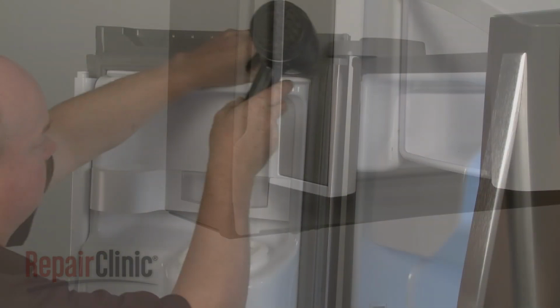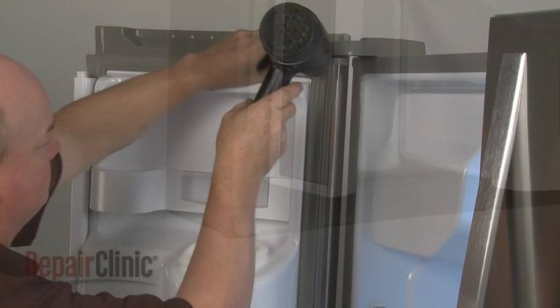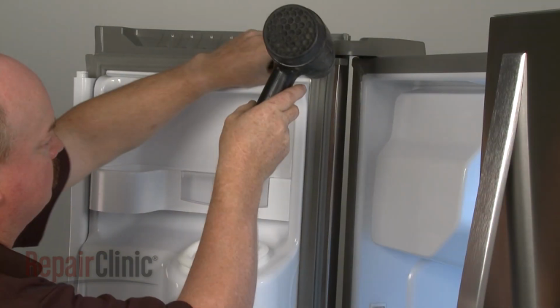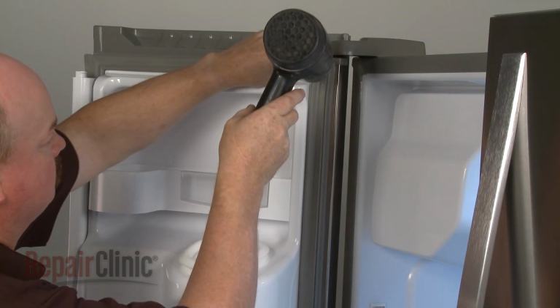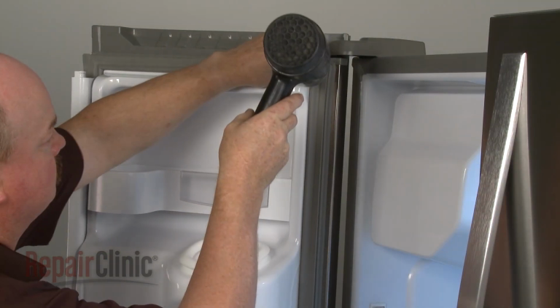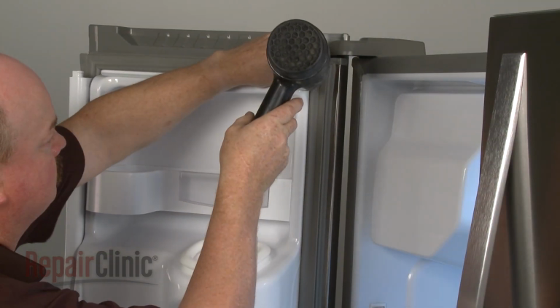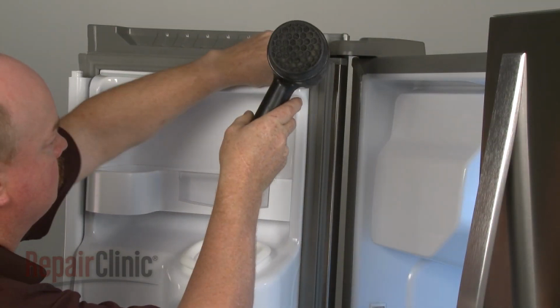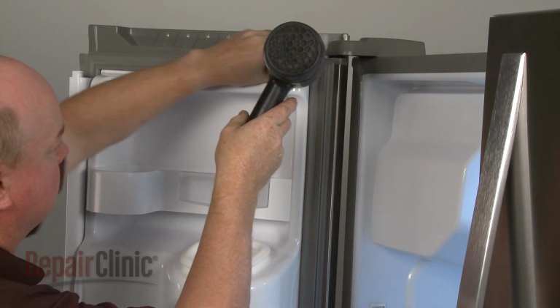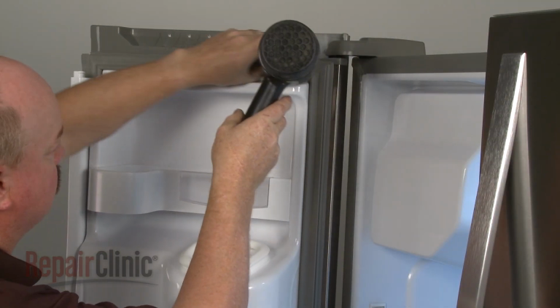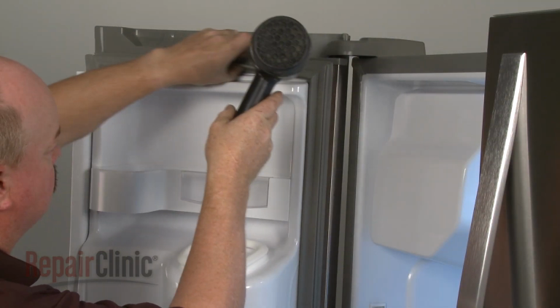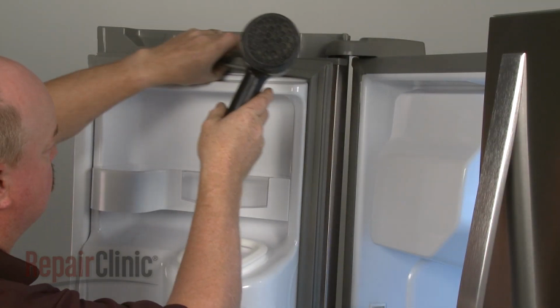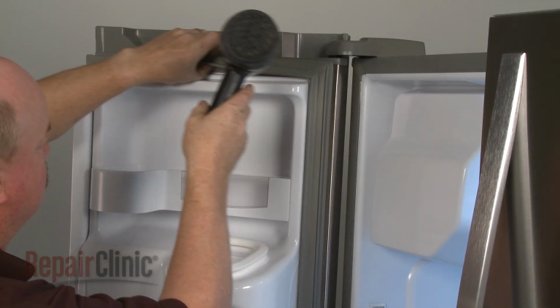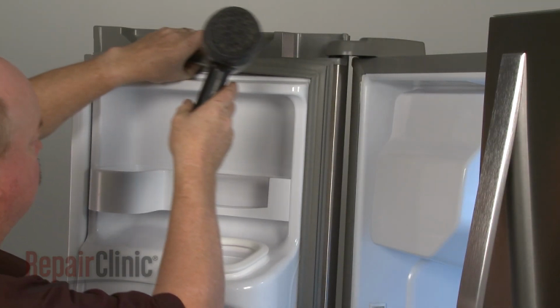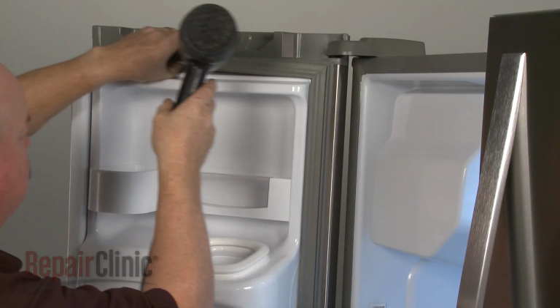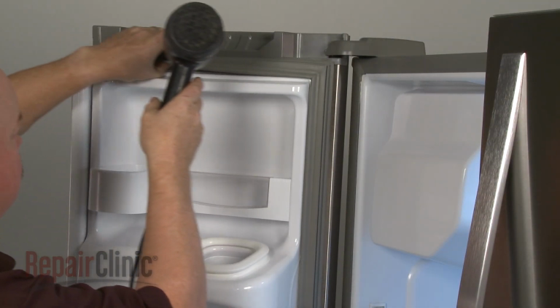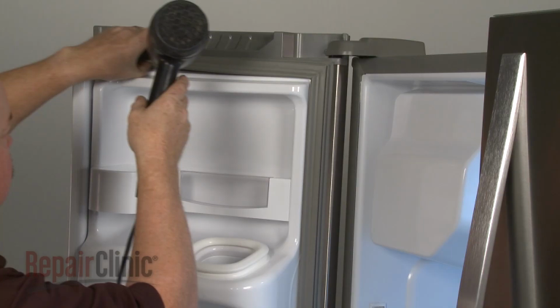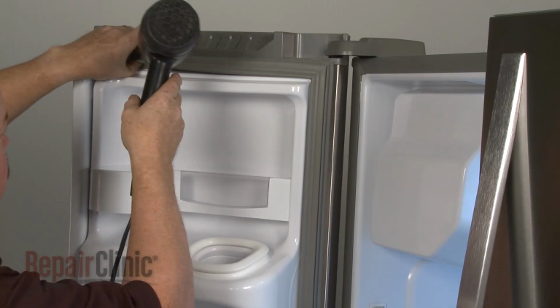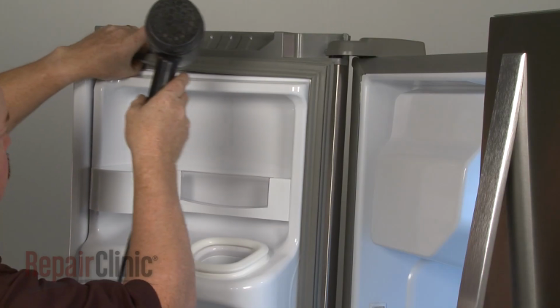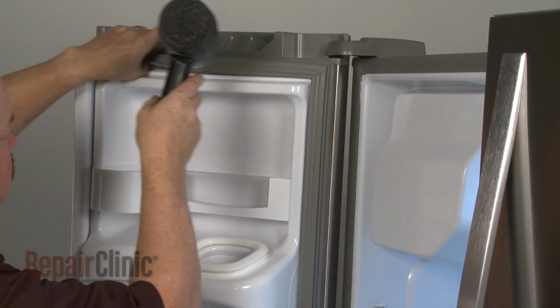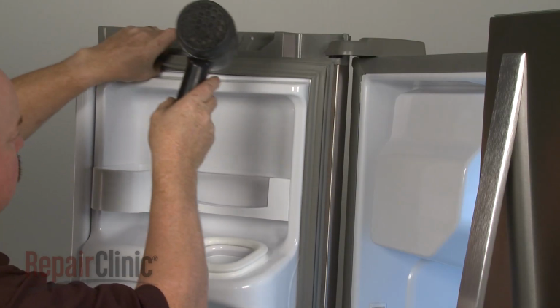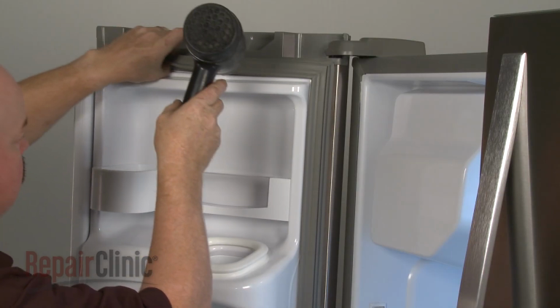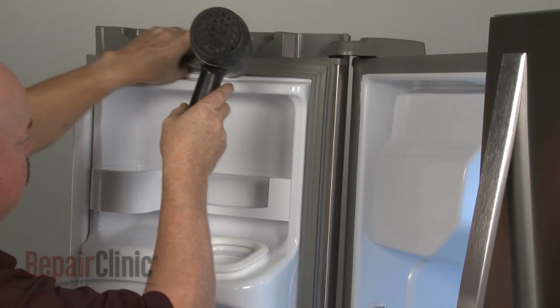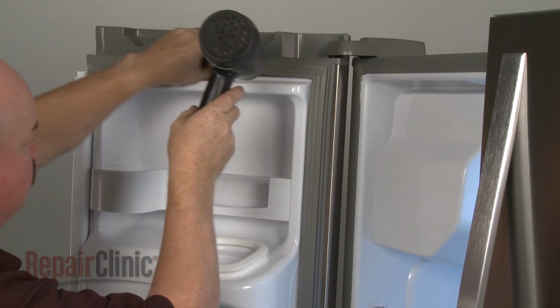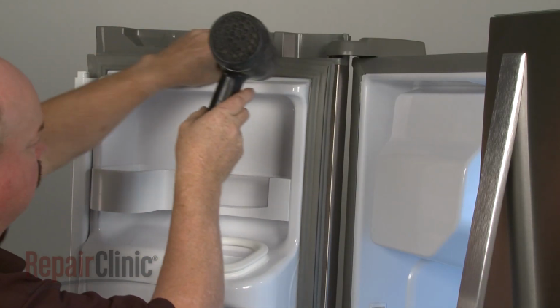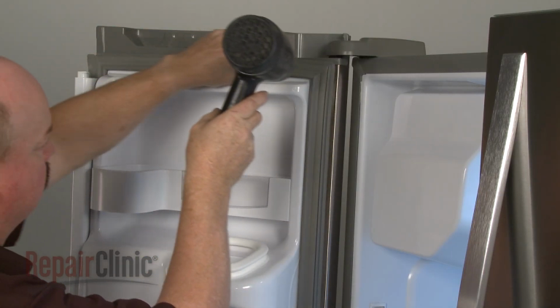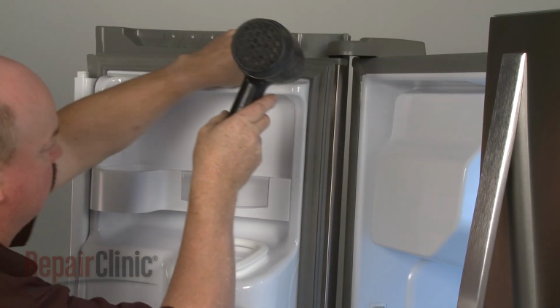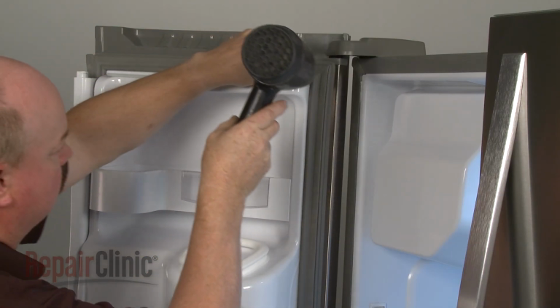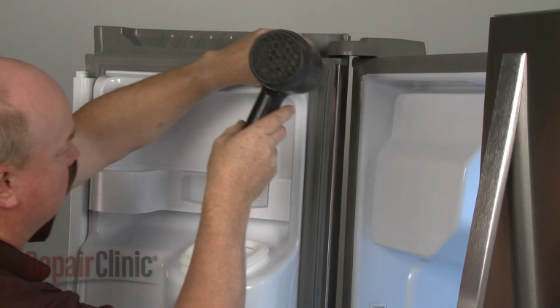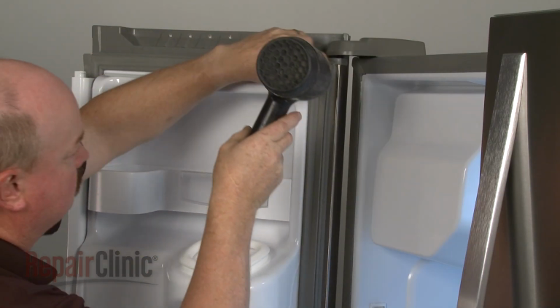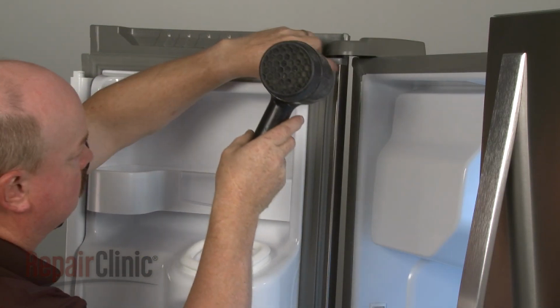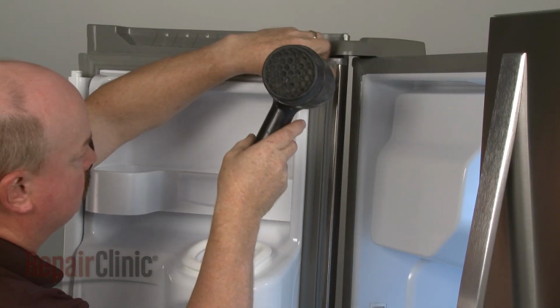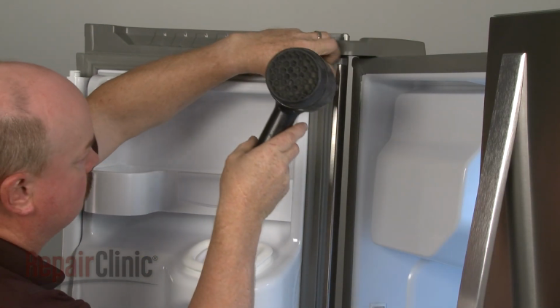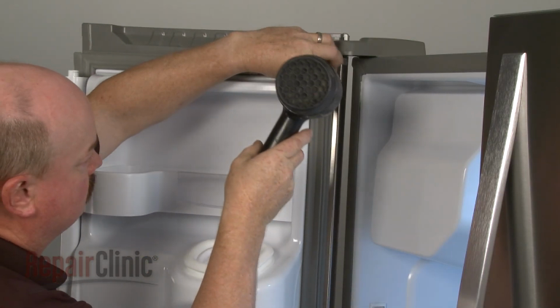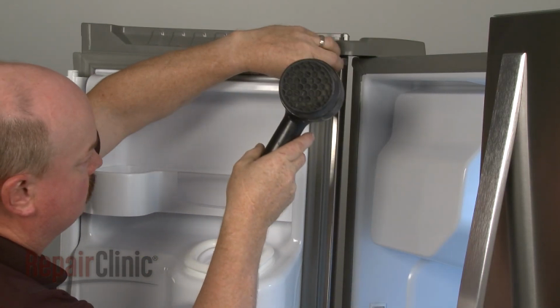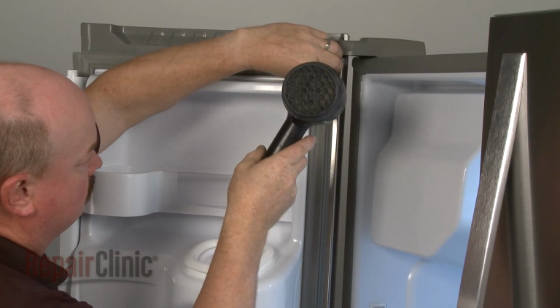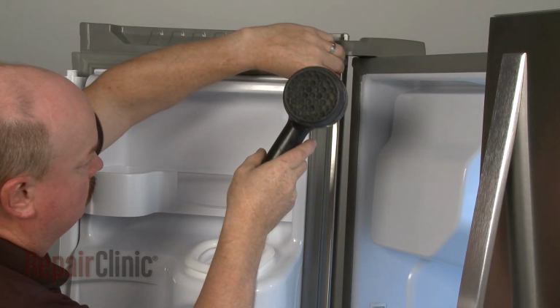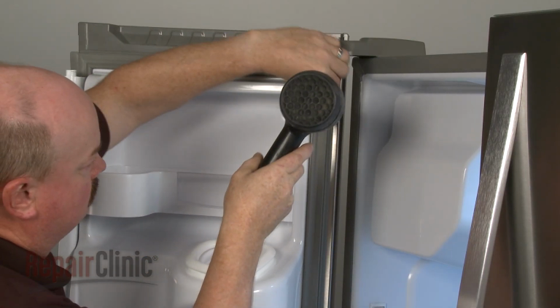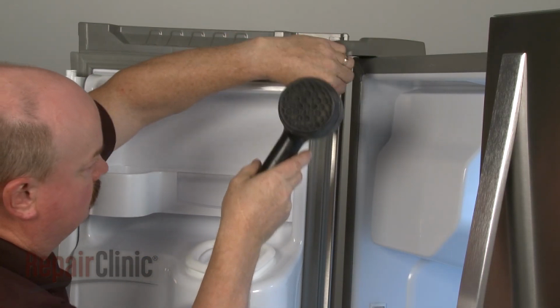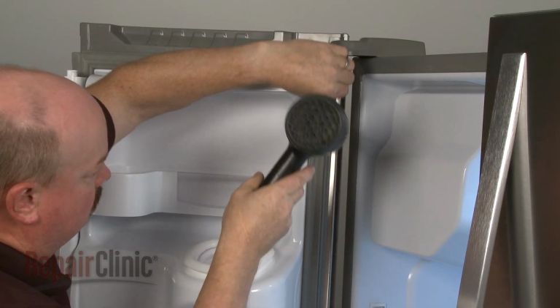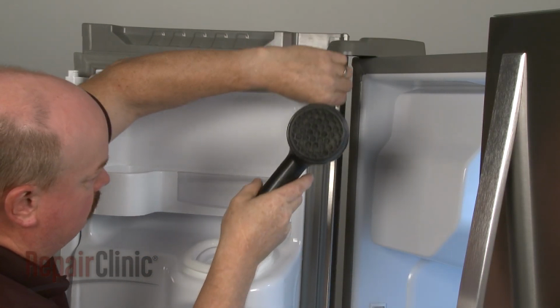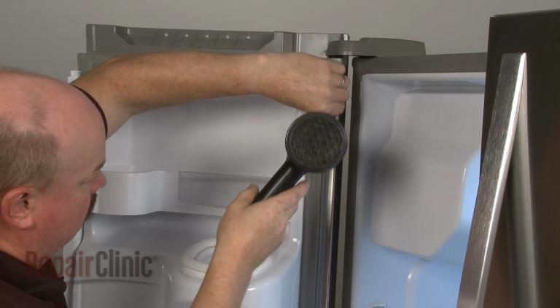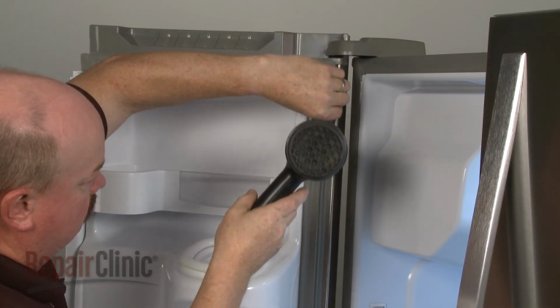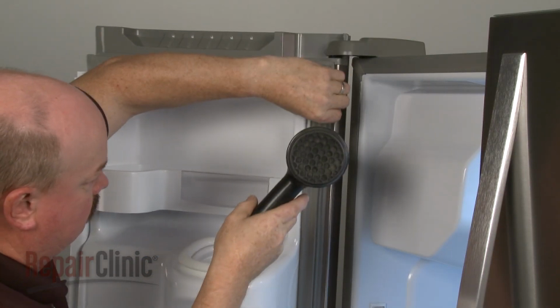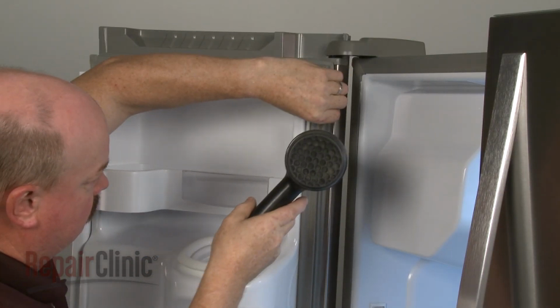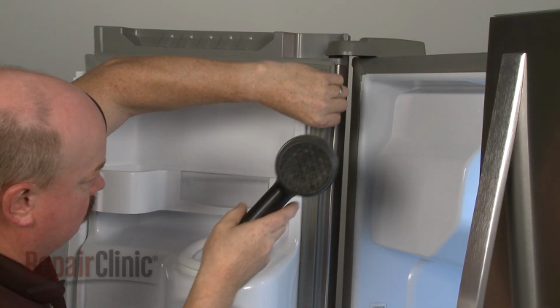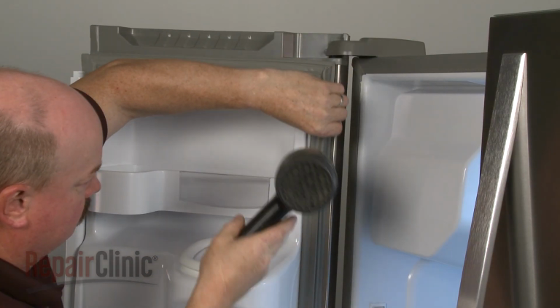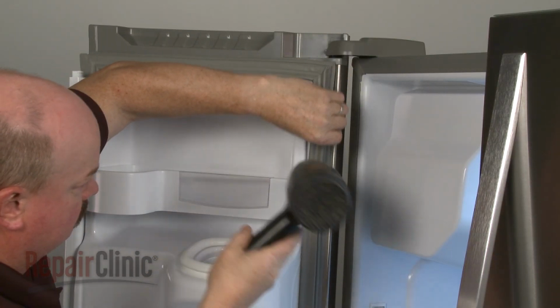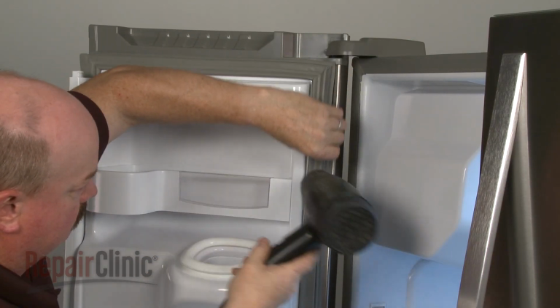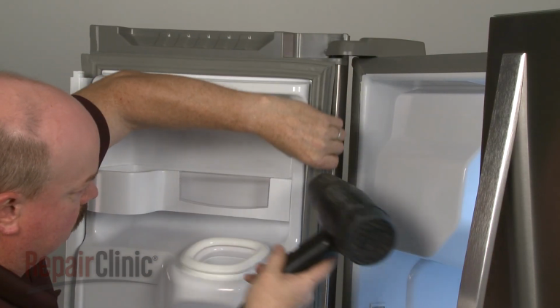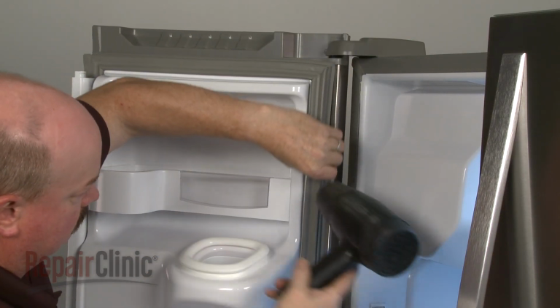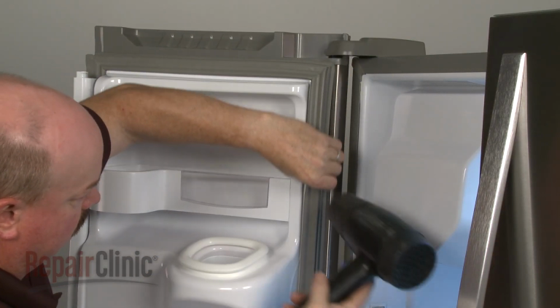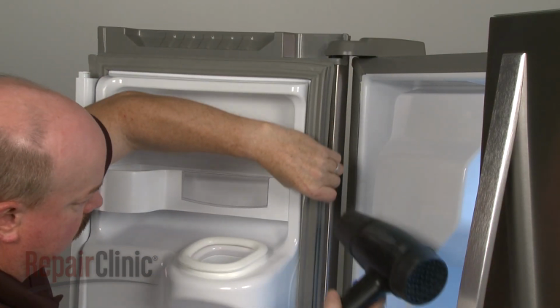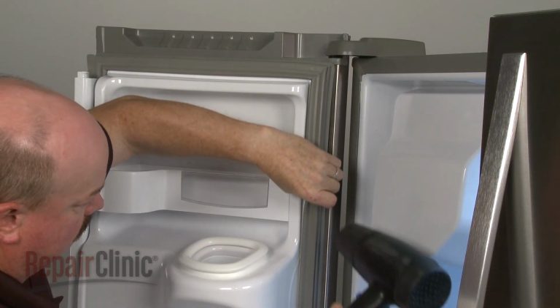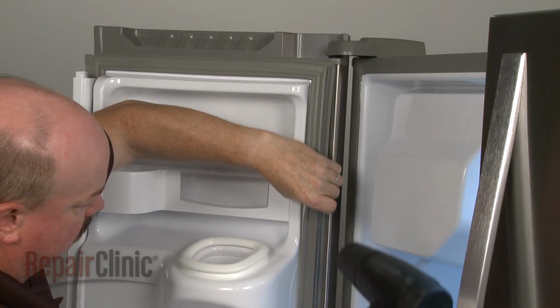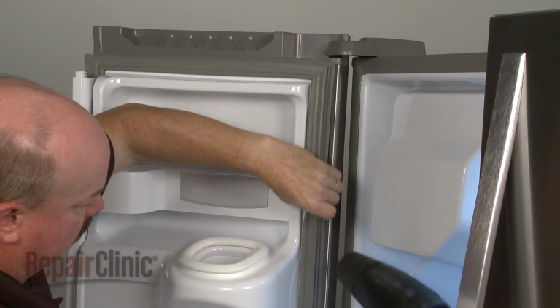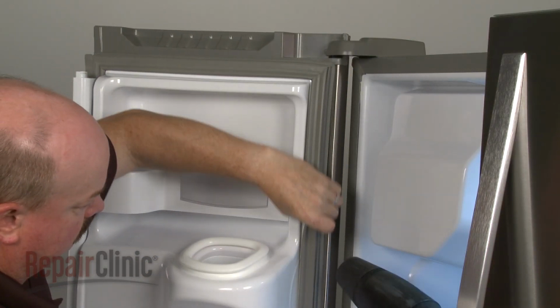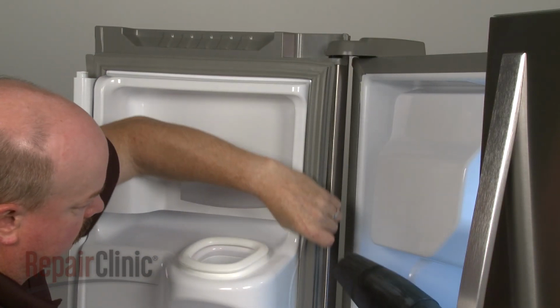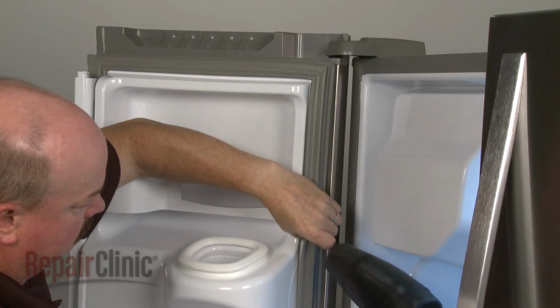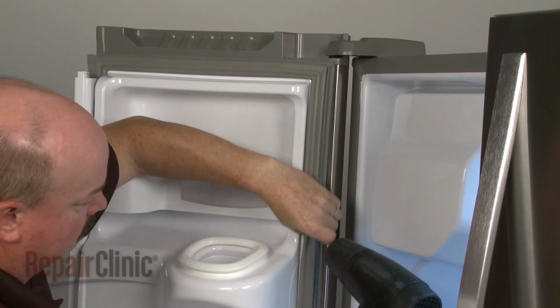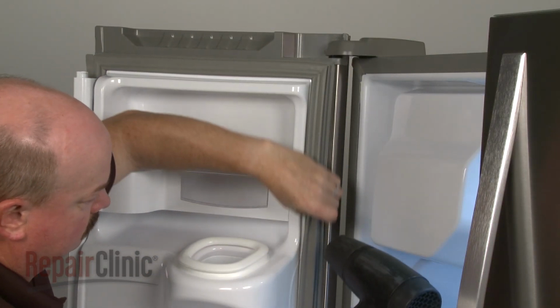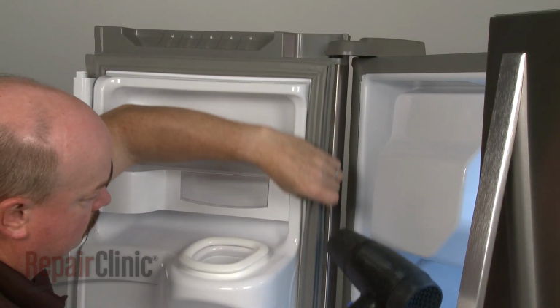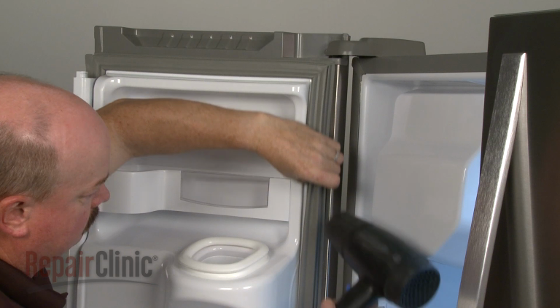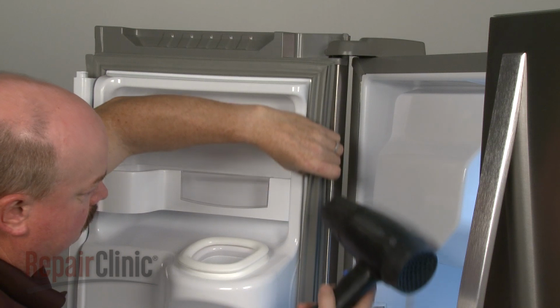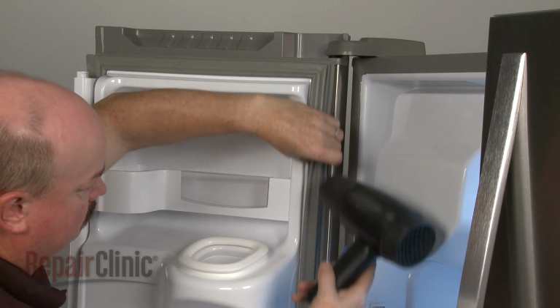Keep in mind, you can use a hair dryer to help remove any kinks from the material to ensure that the refrigerator door seals properly.